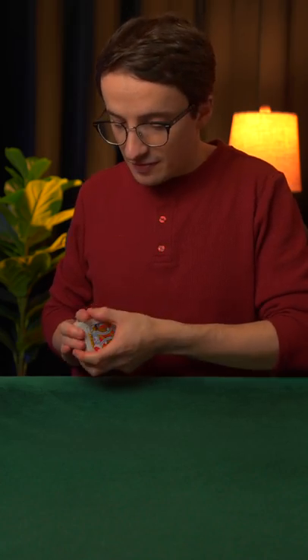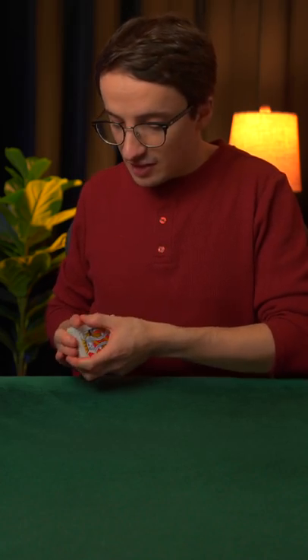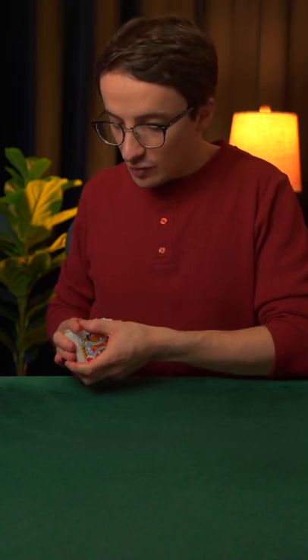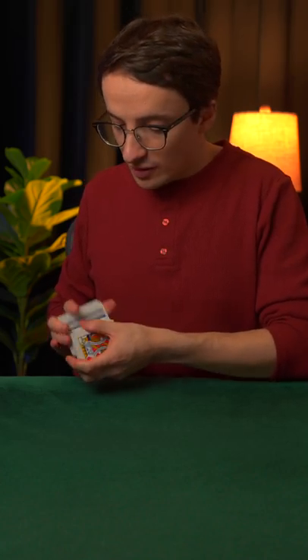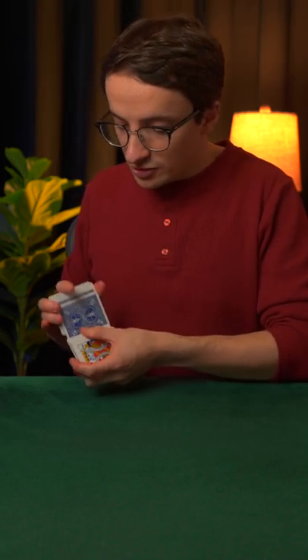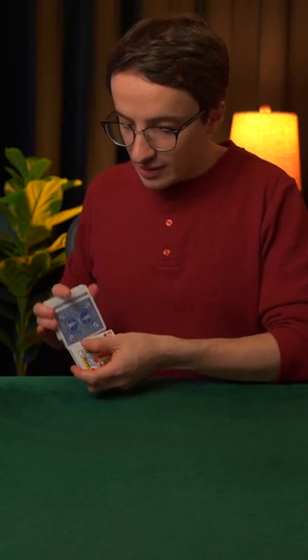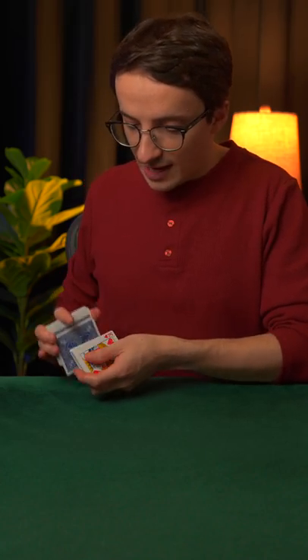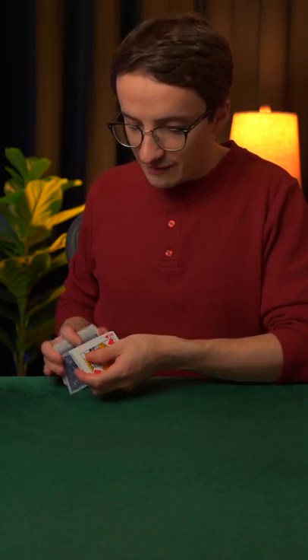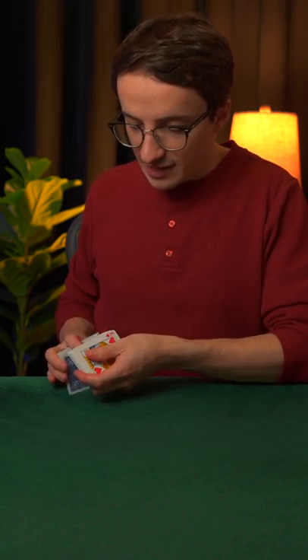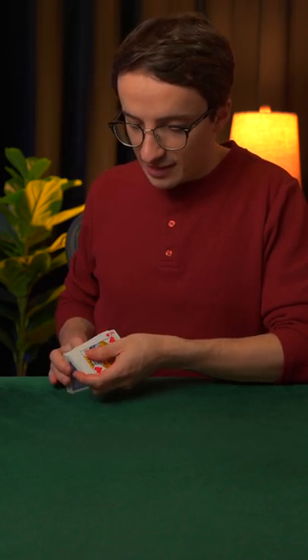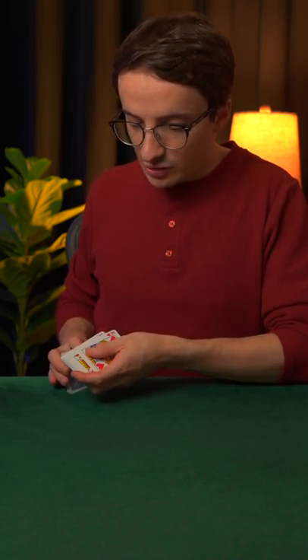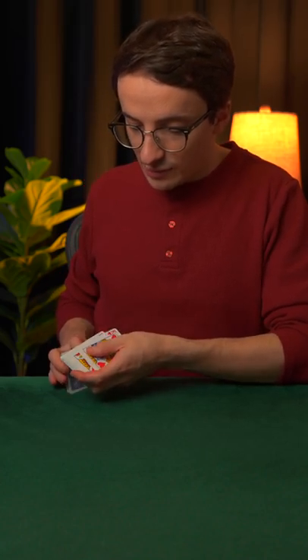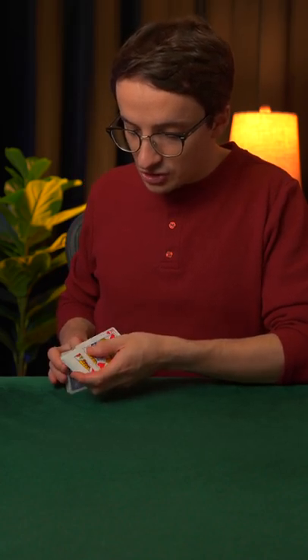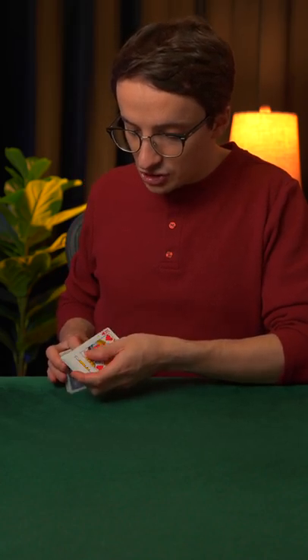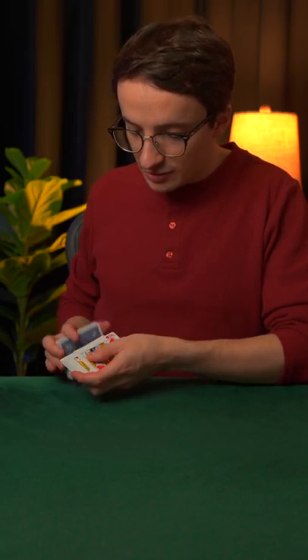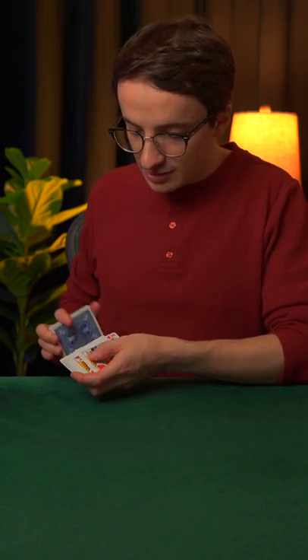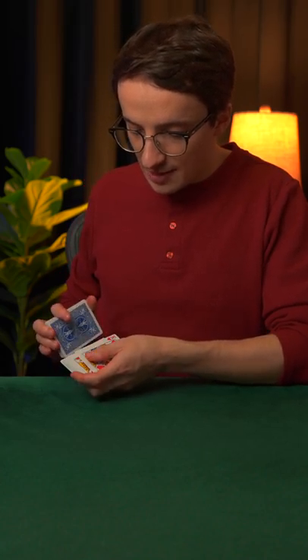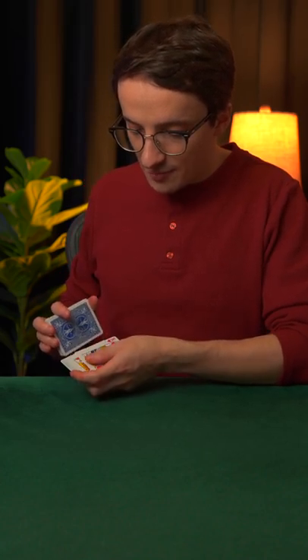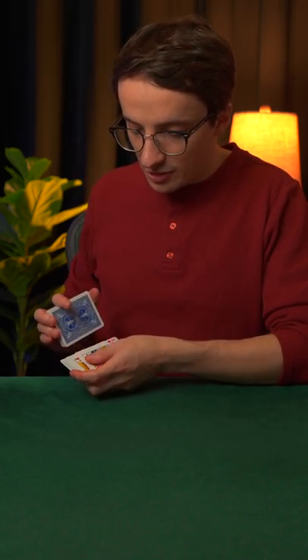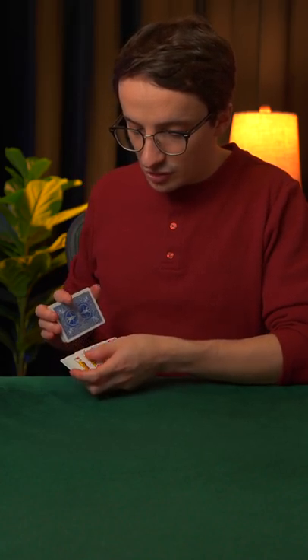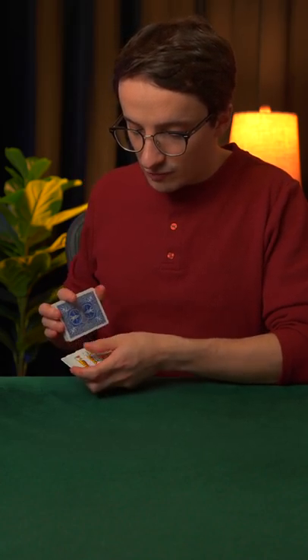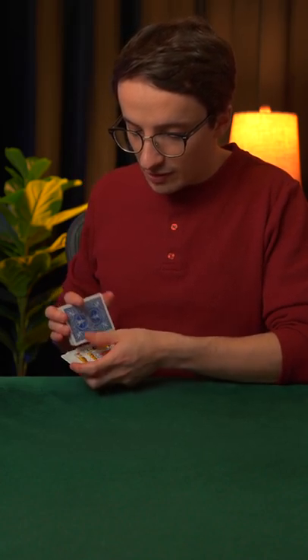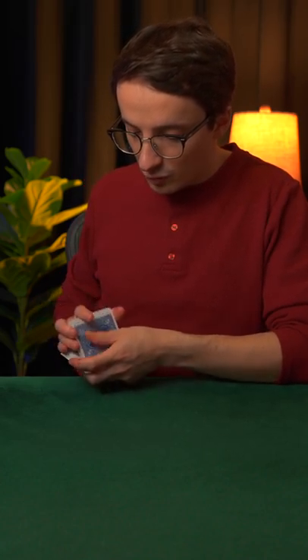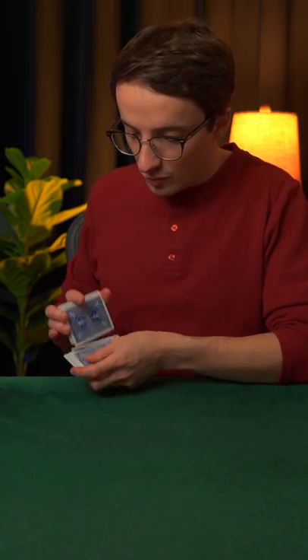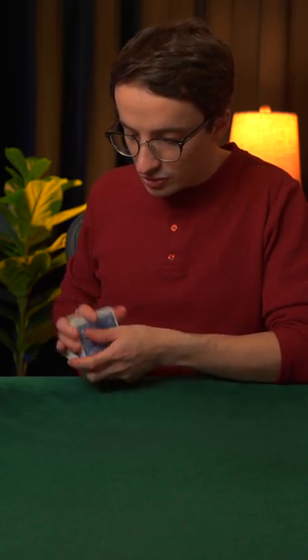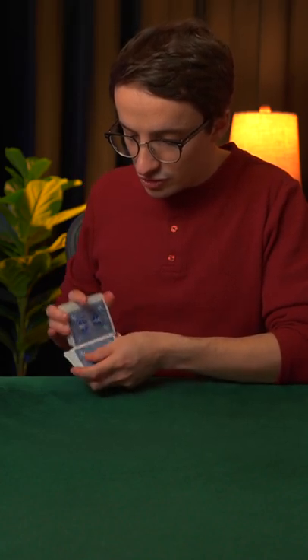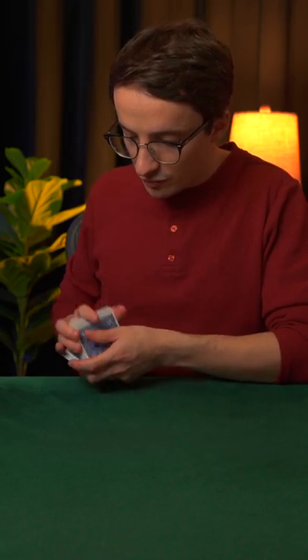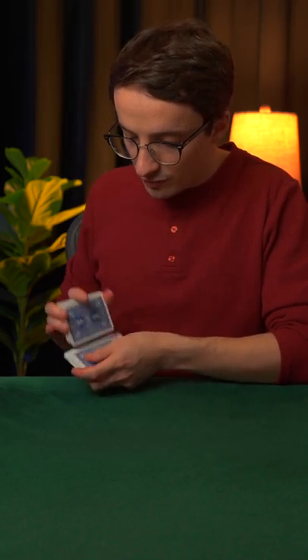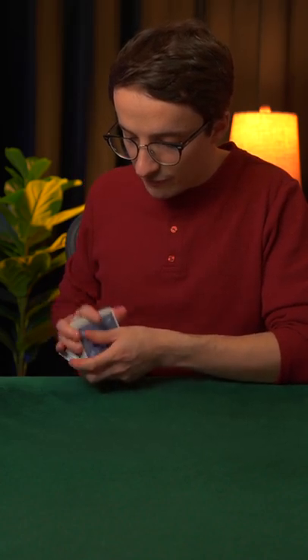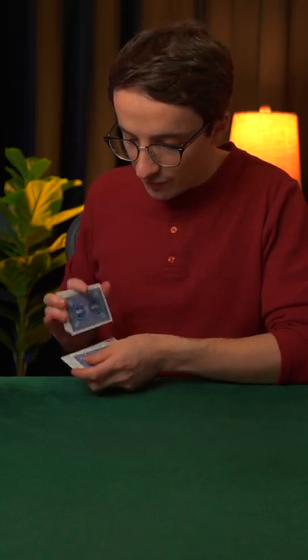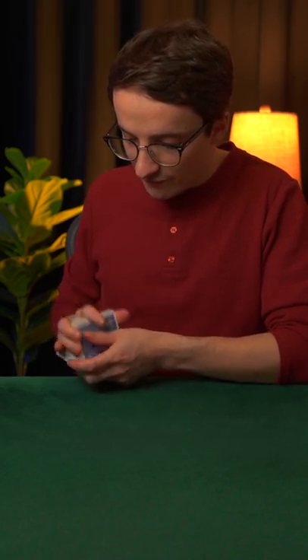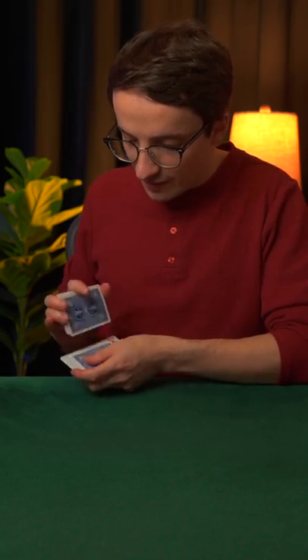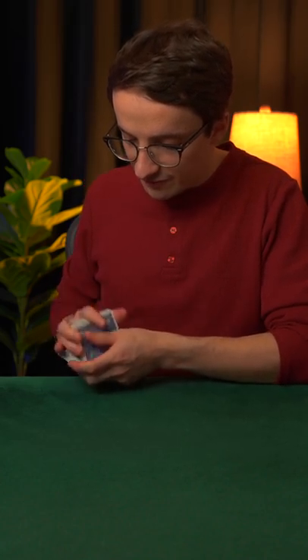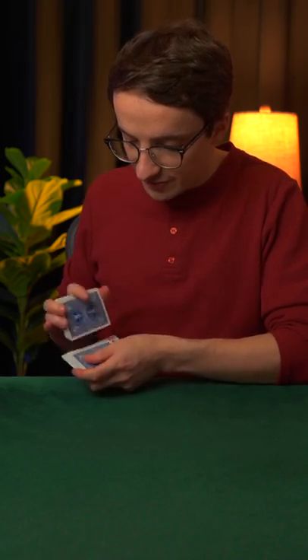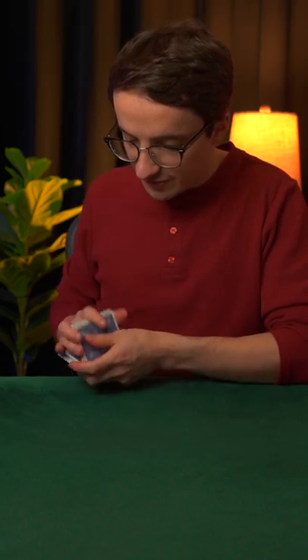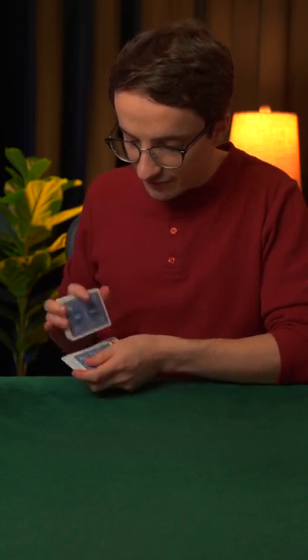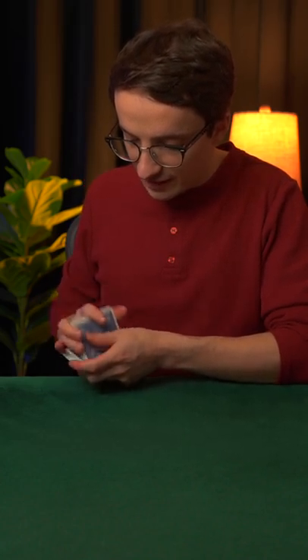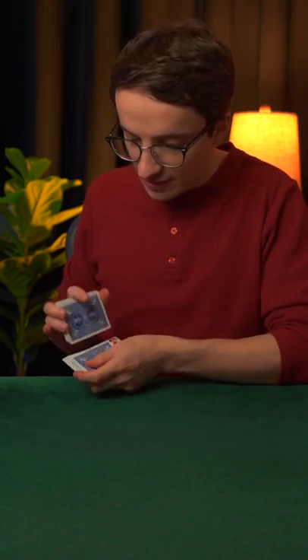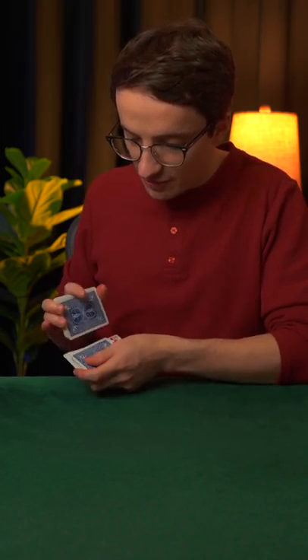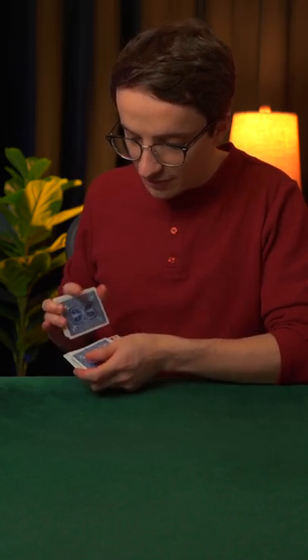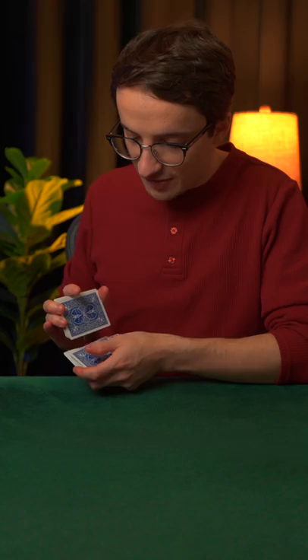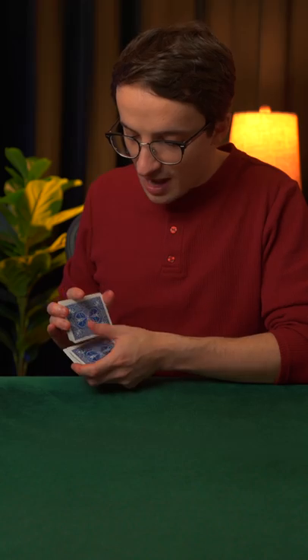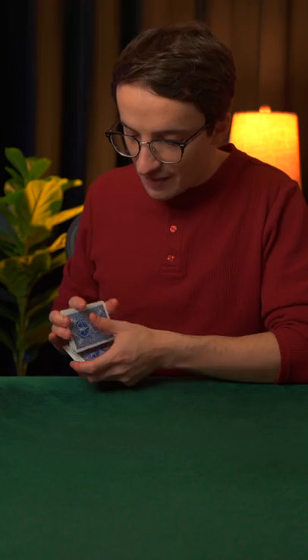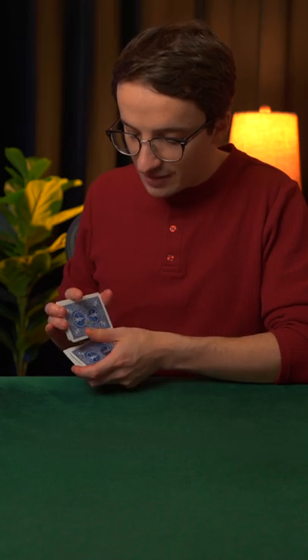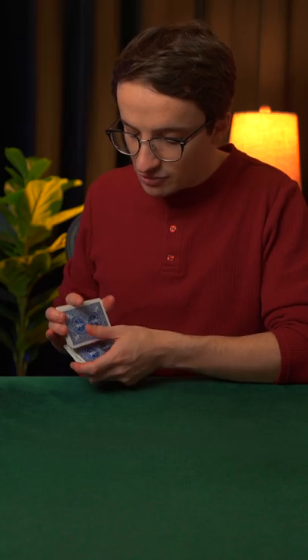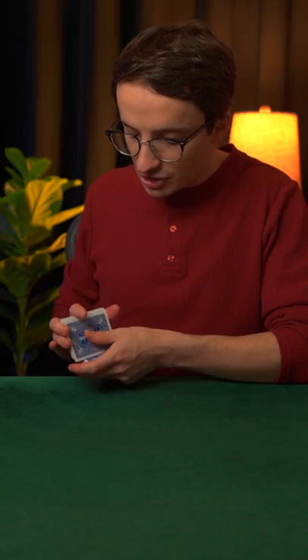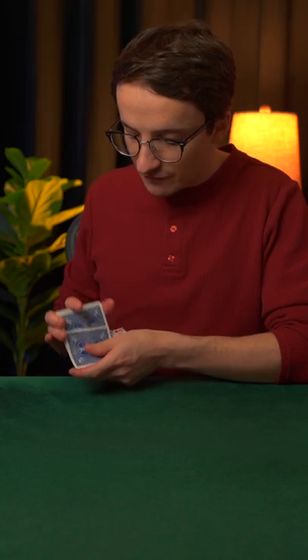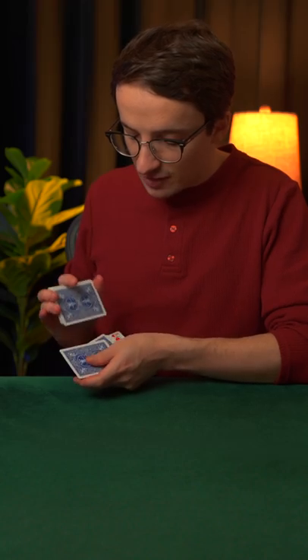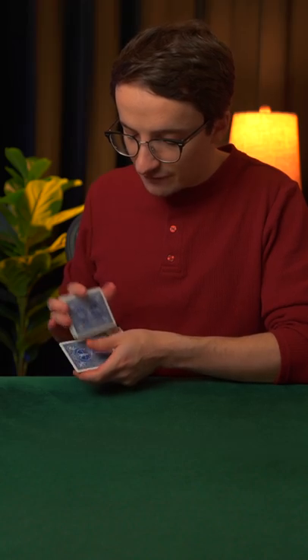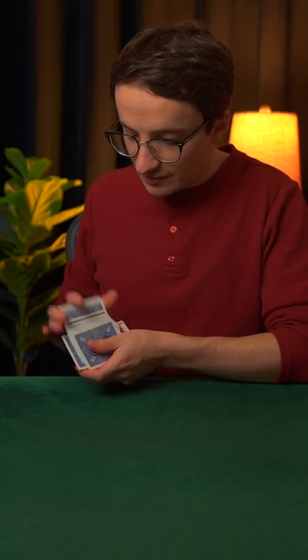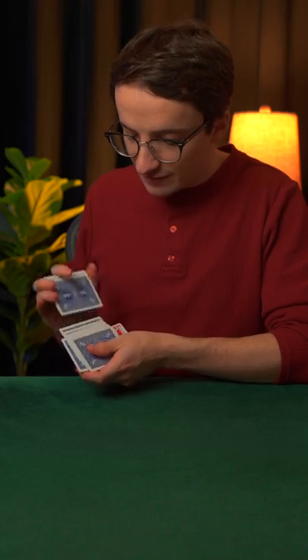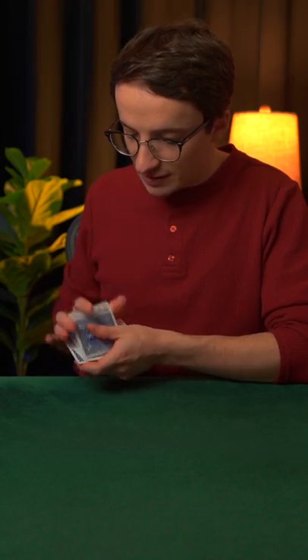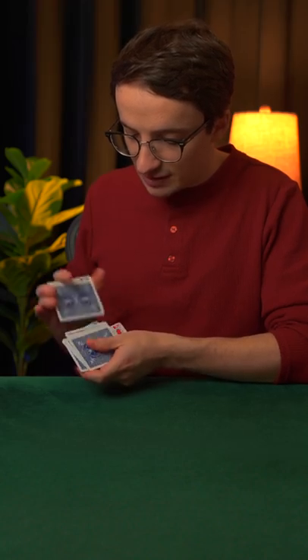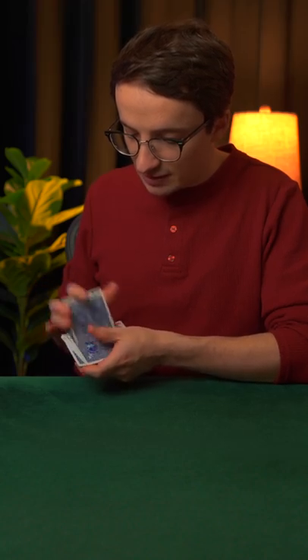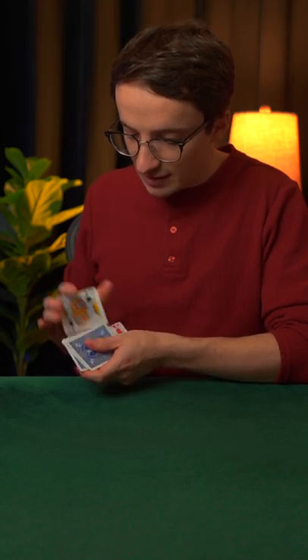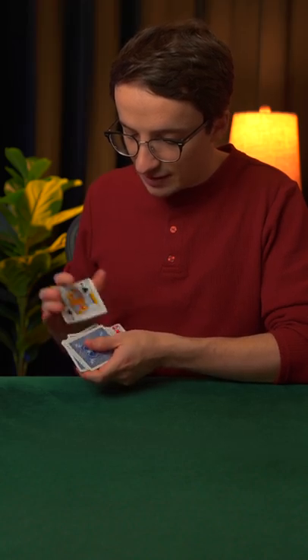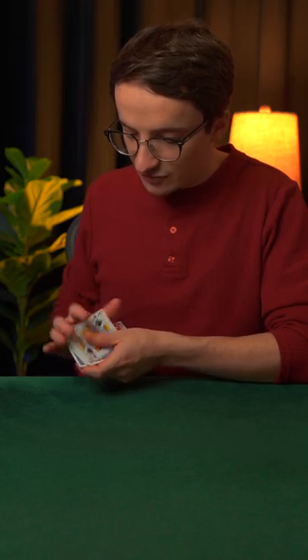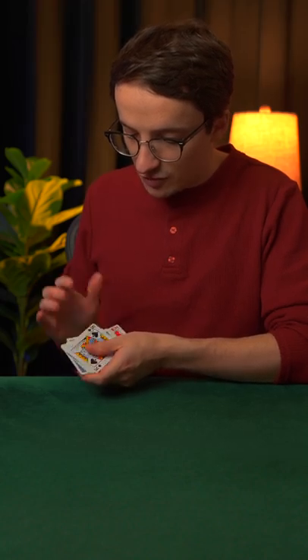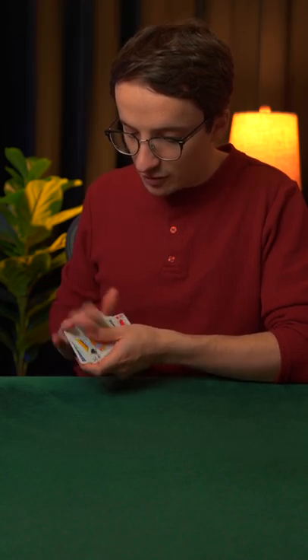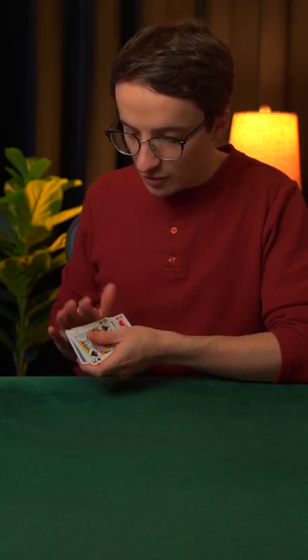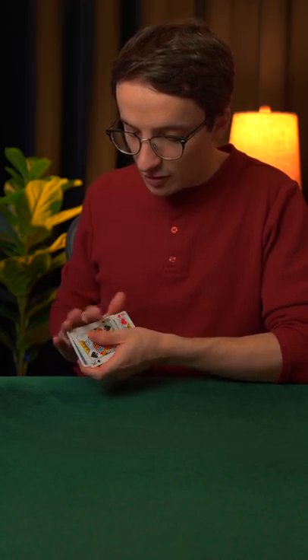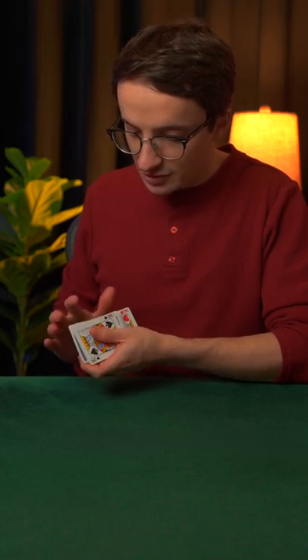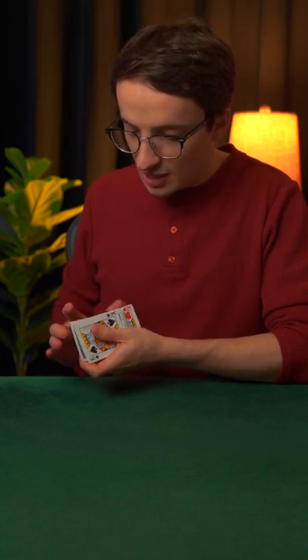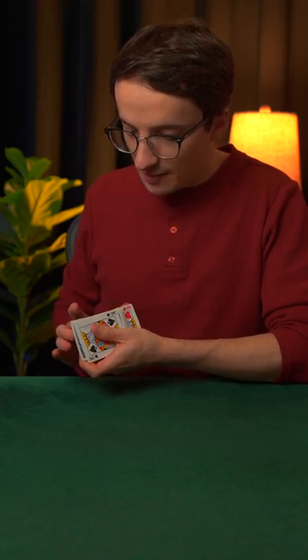Then you undercut half the deck, you injog the top card, you run 1, 2, 3, 4, 5, 6, 7, 8 cards, and then you shuffle off, leaving the last card on top.